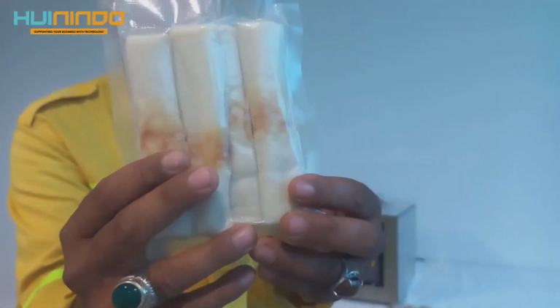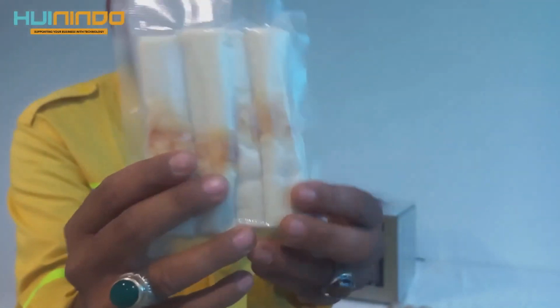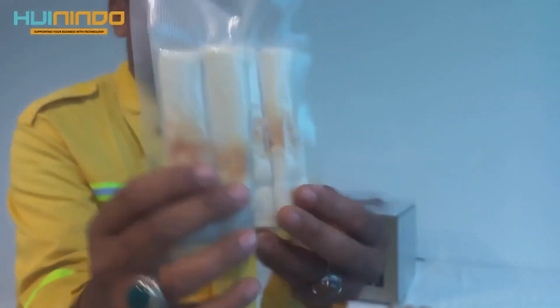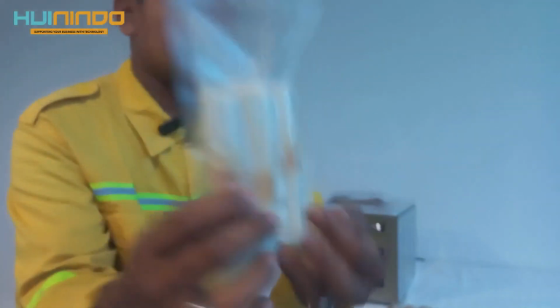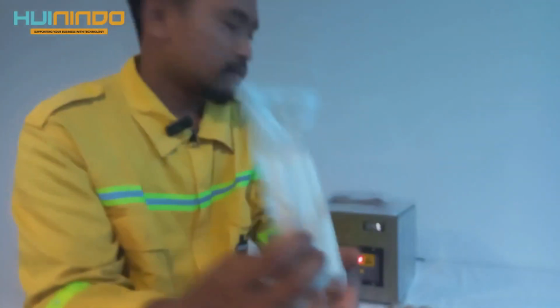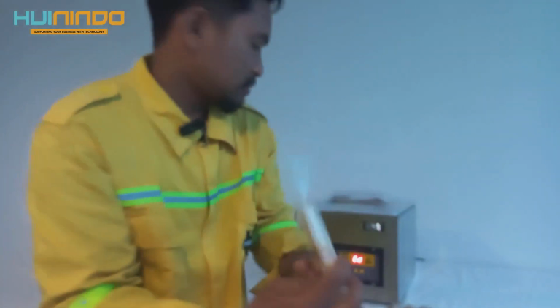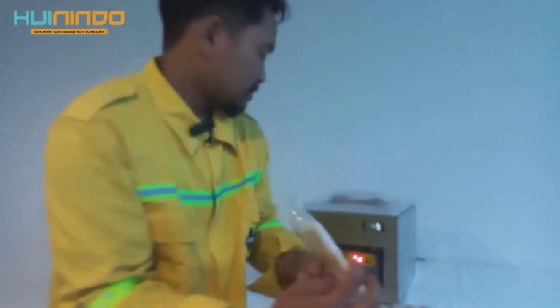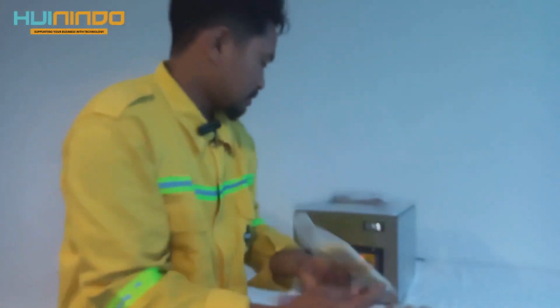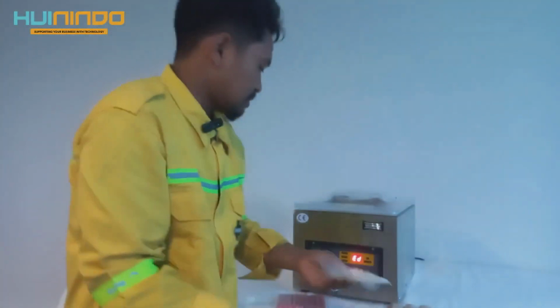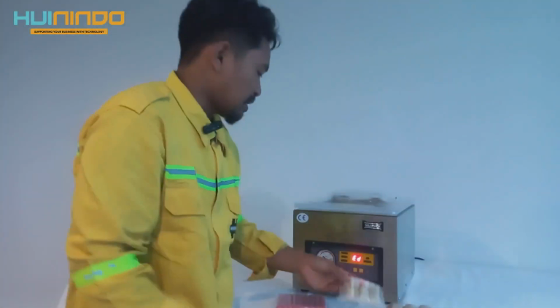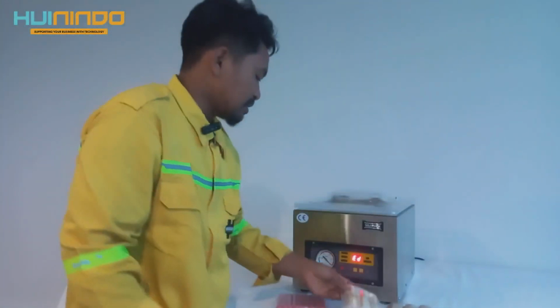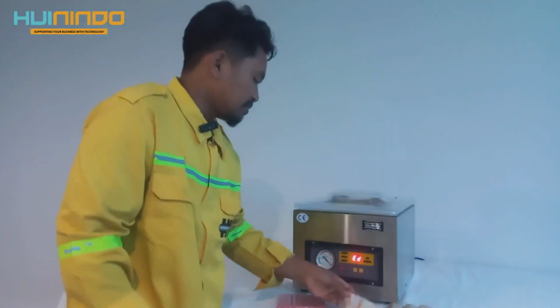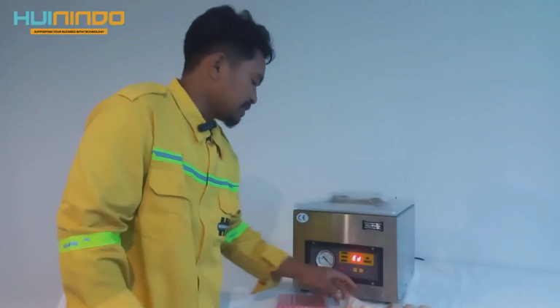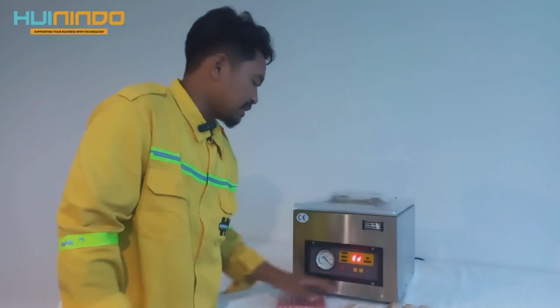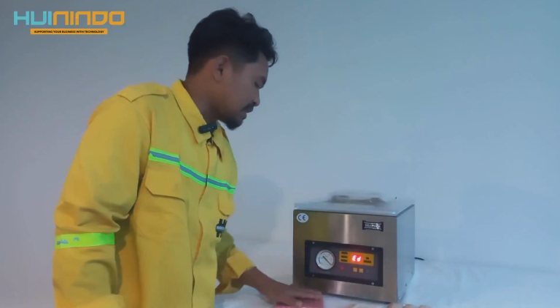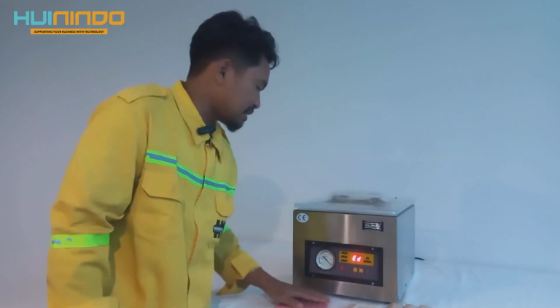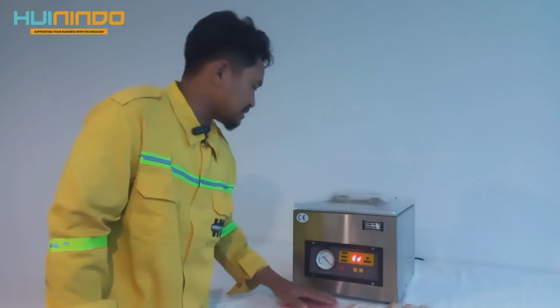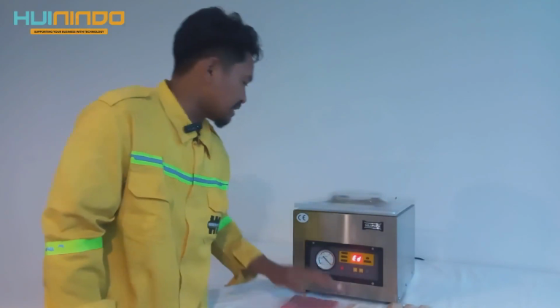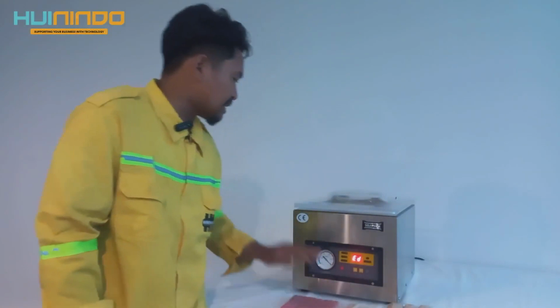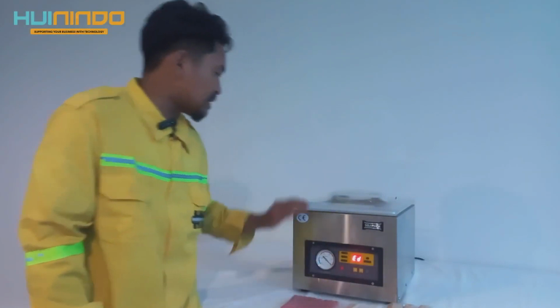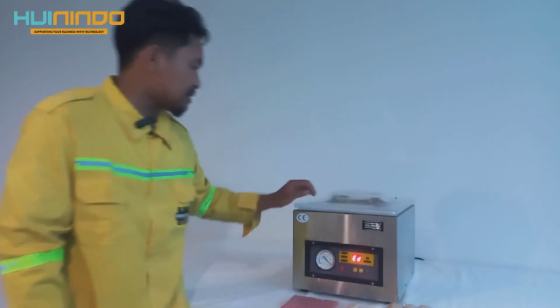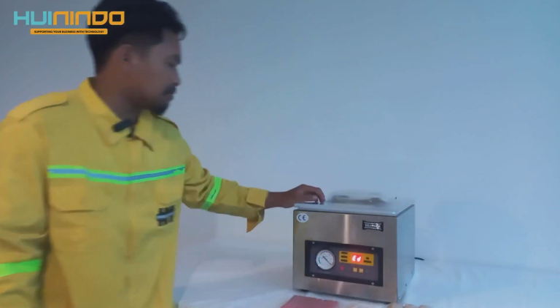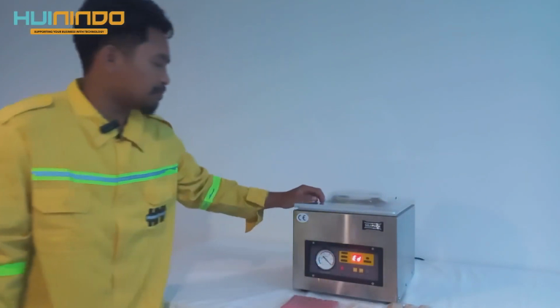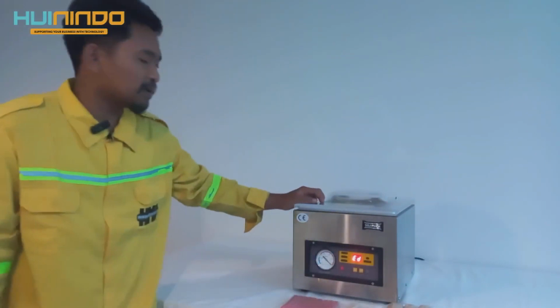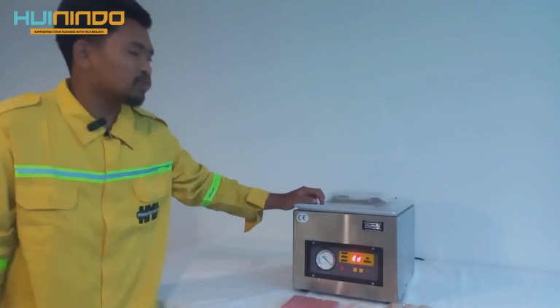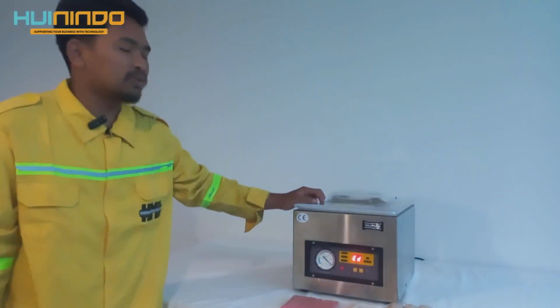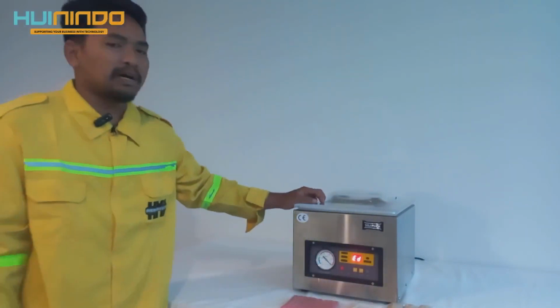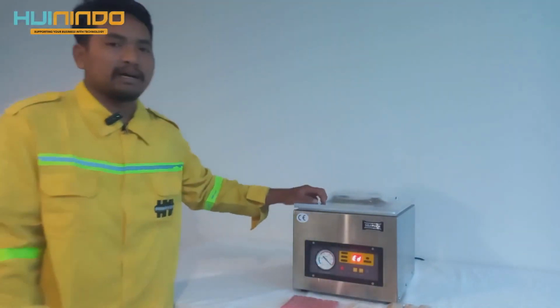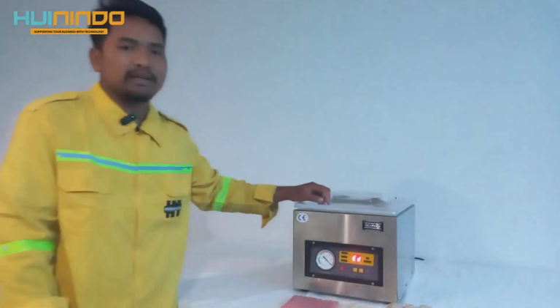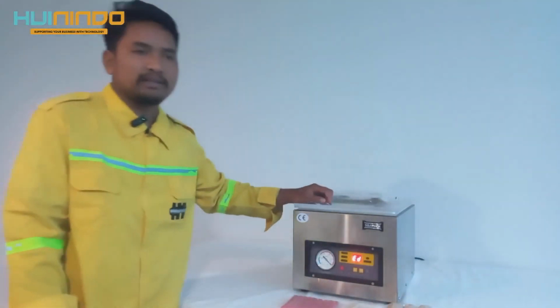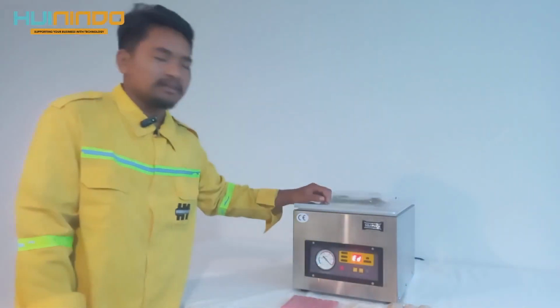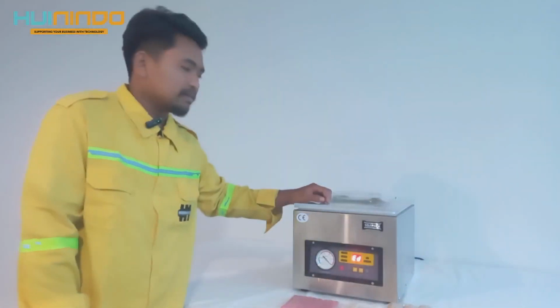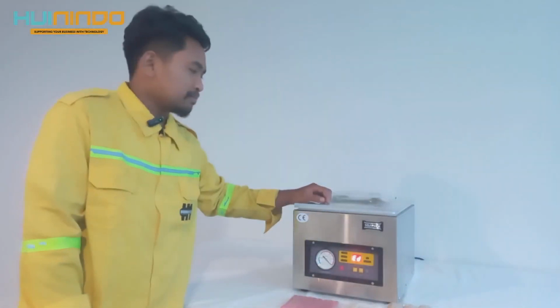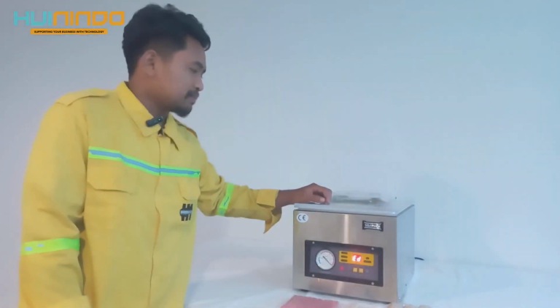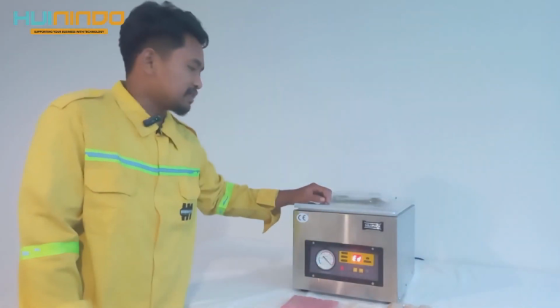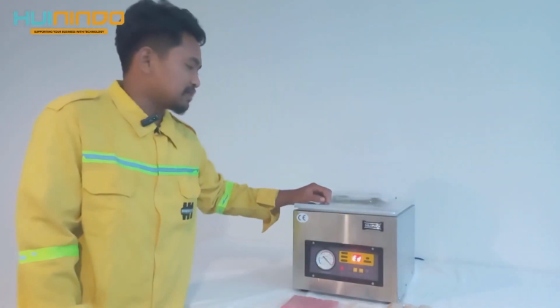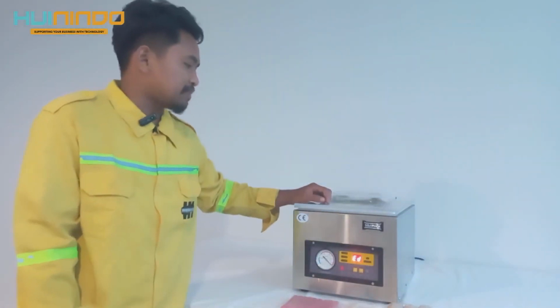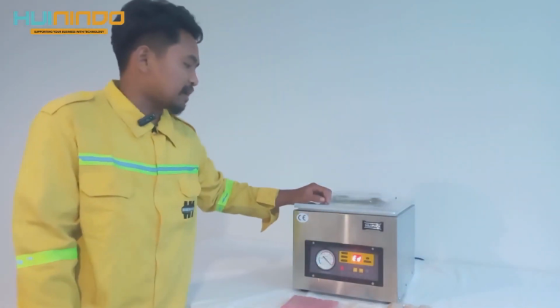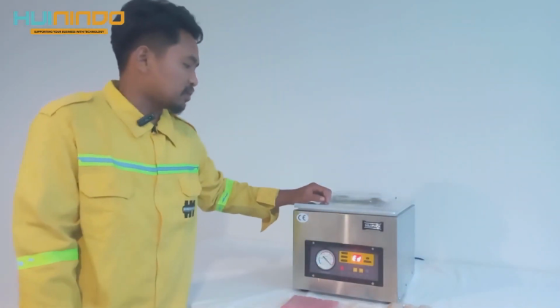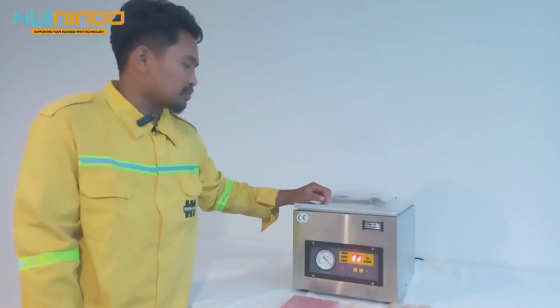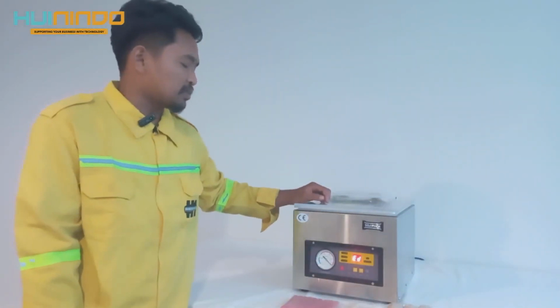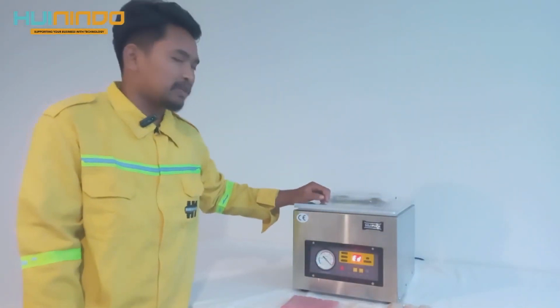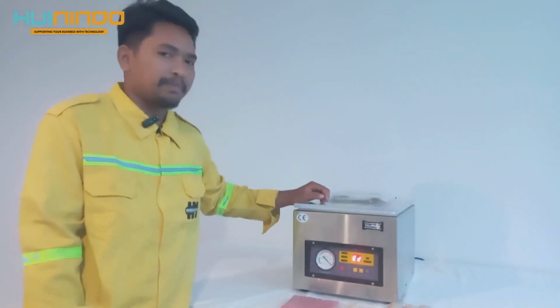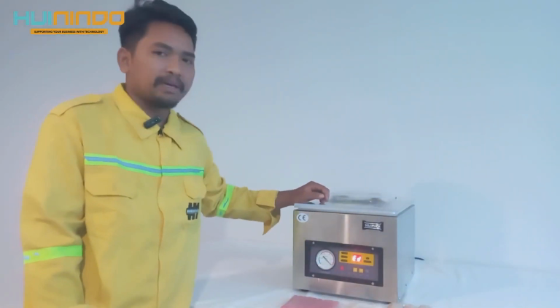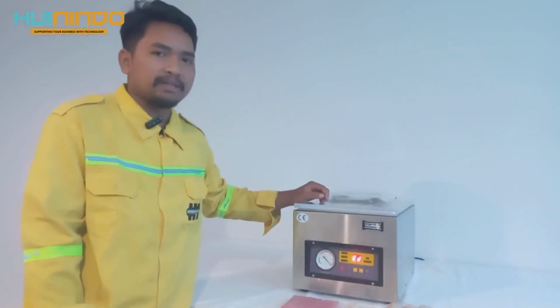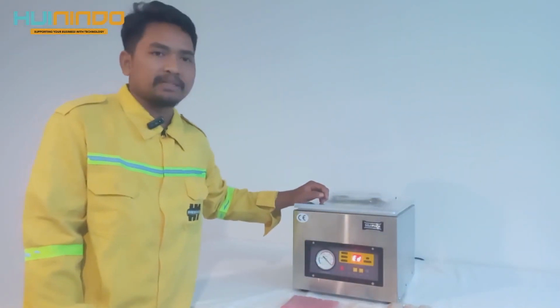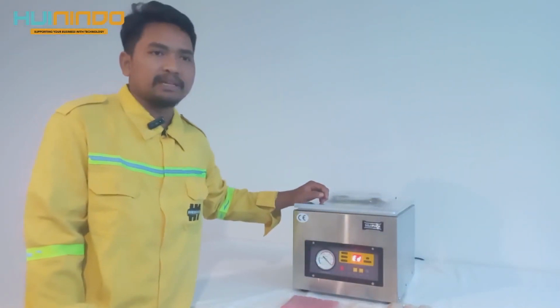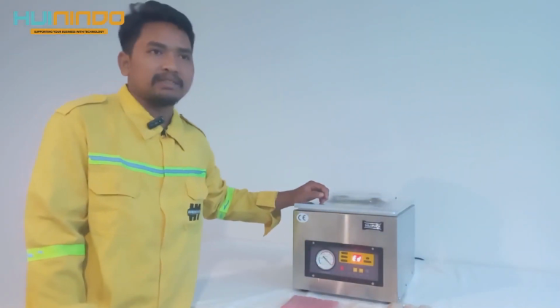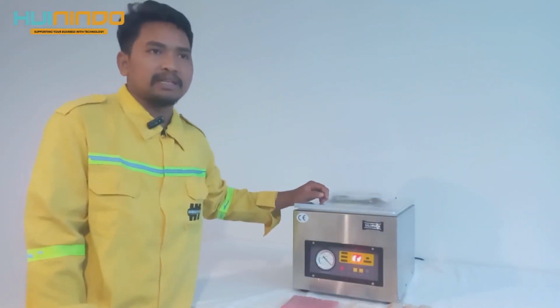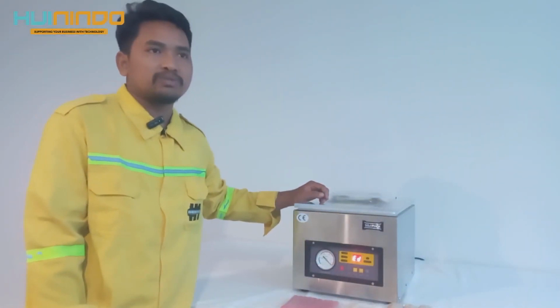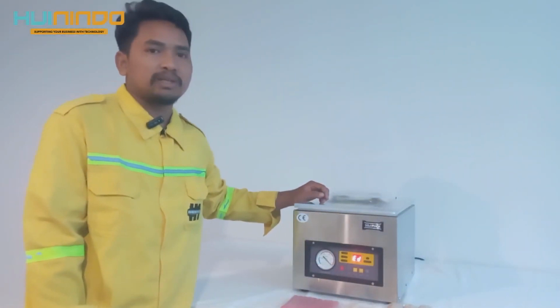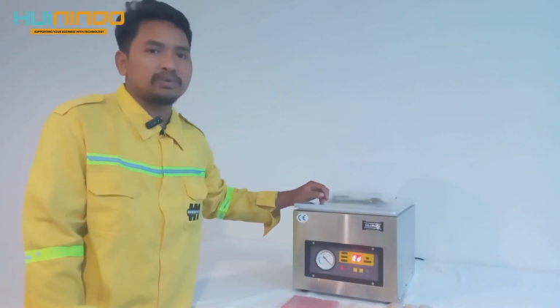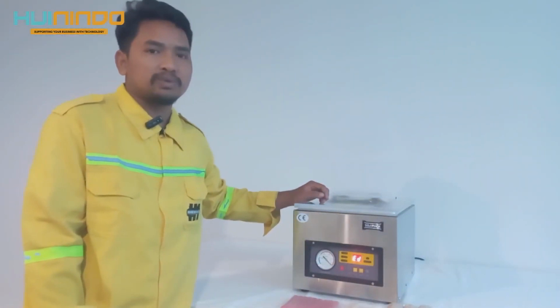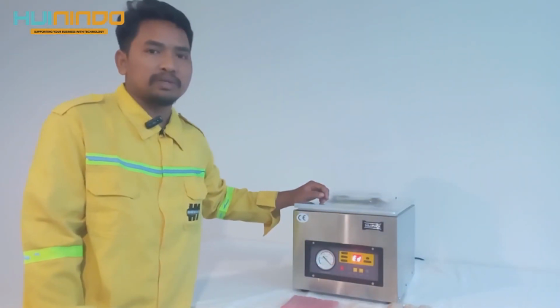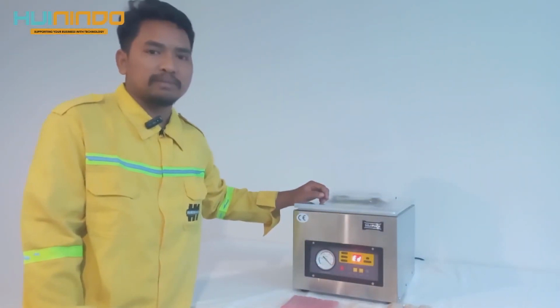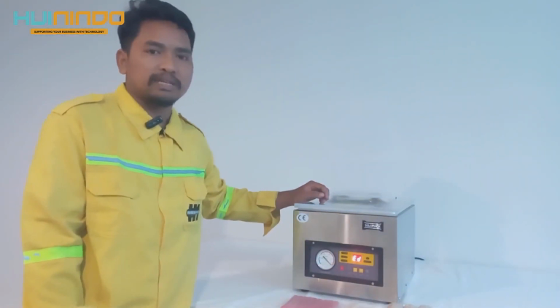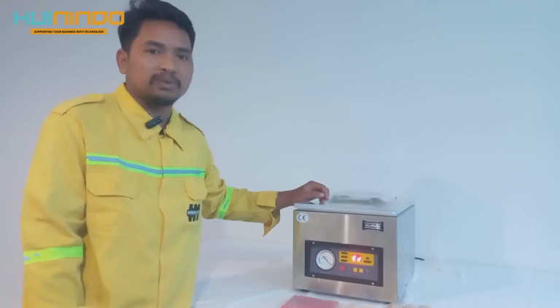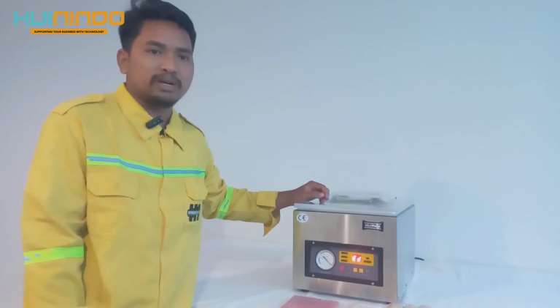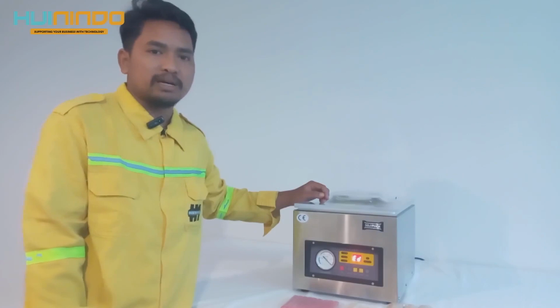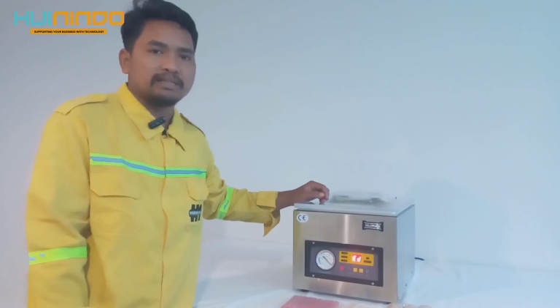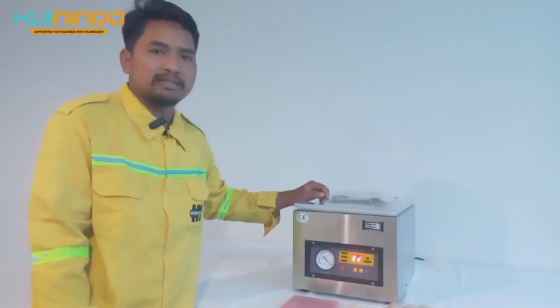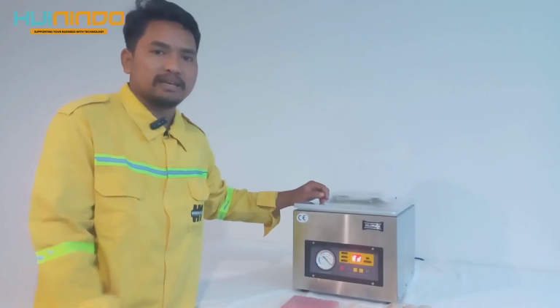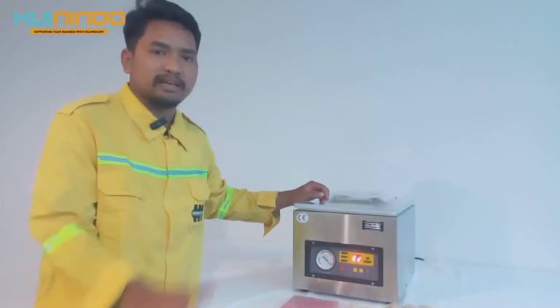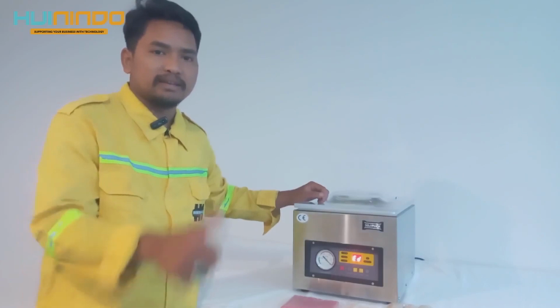Demikianlah cara penggunaan mesin vakum Sojitek seri 1151A, selesai.